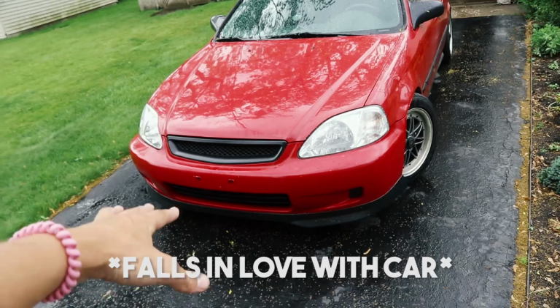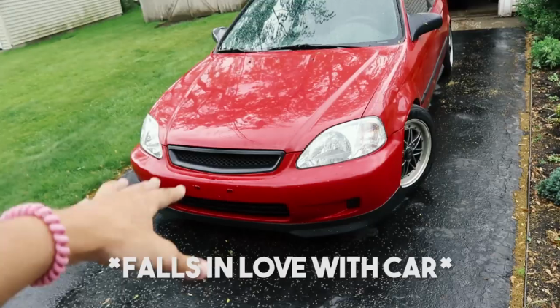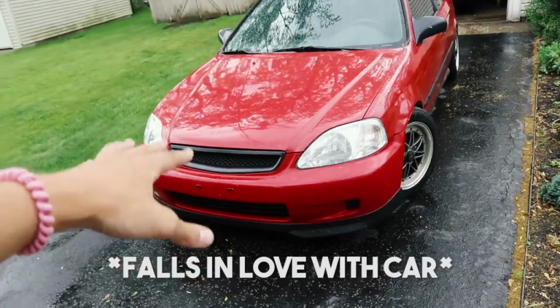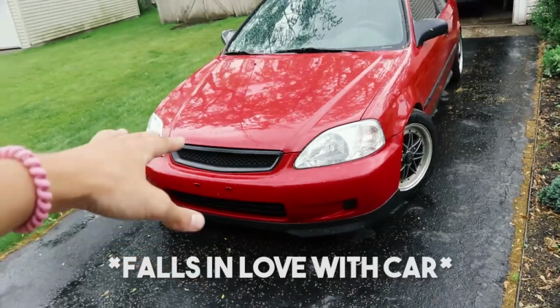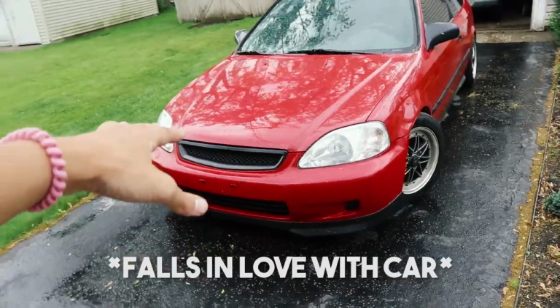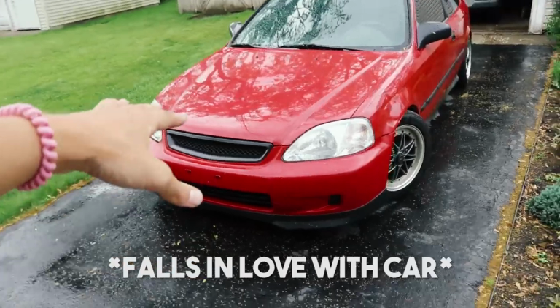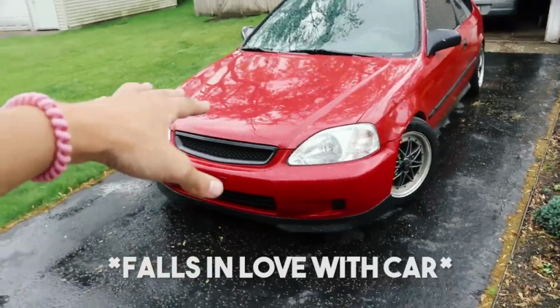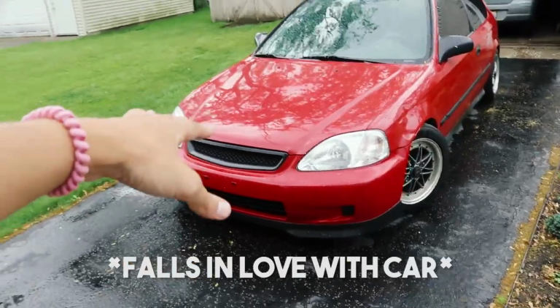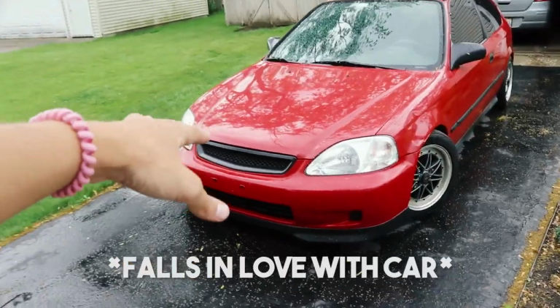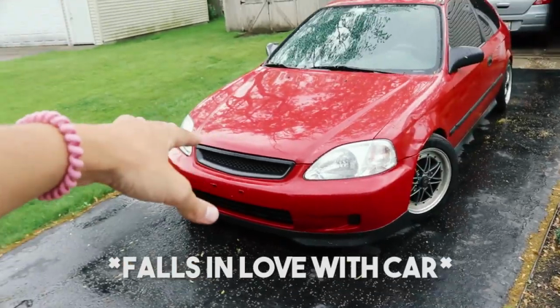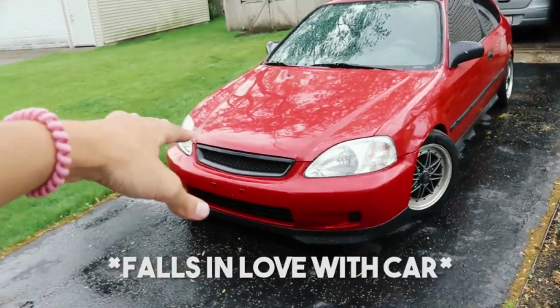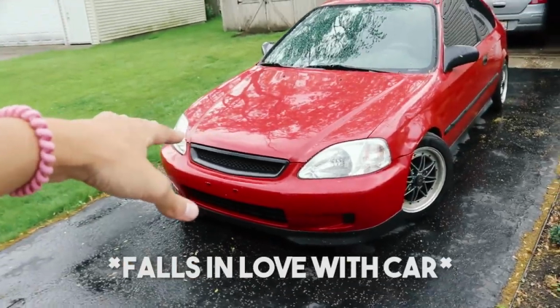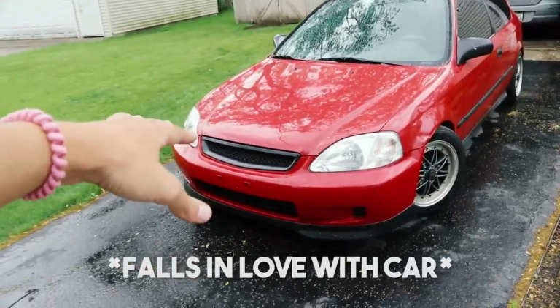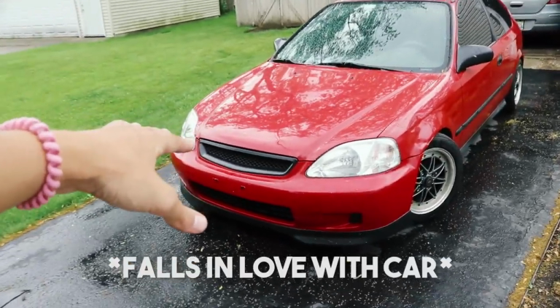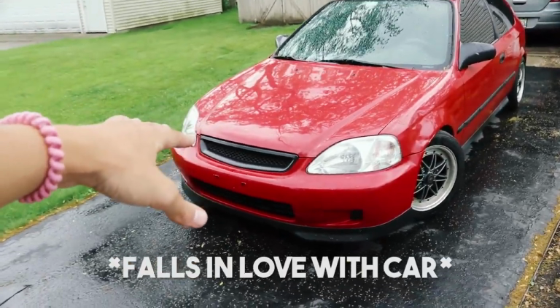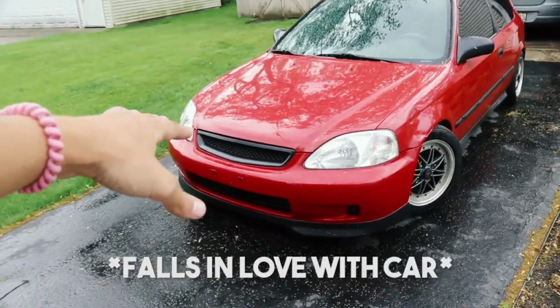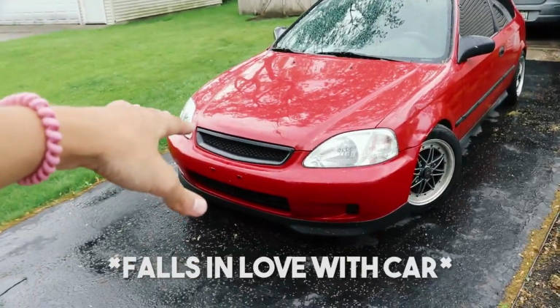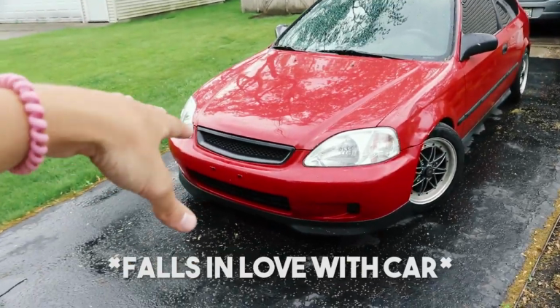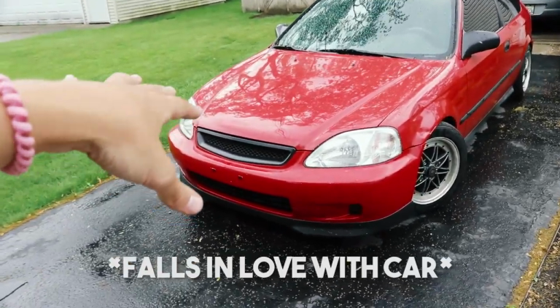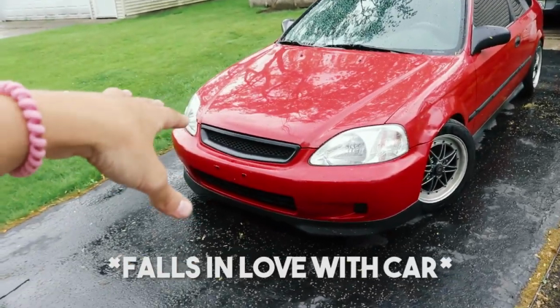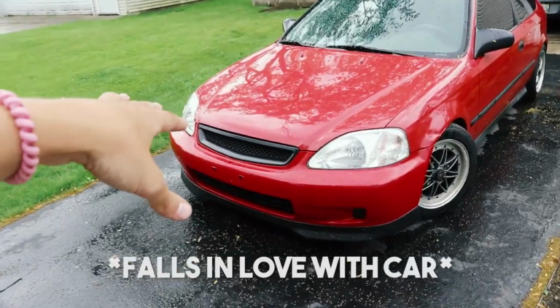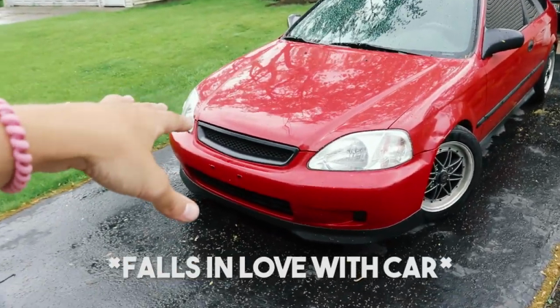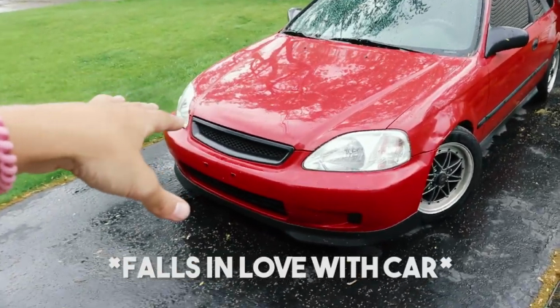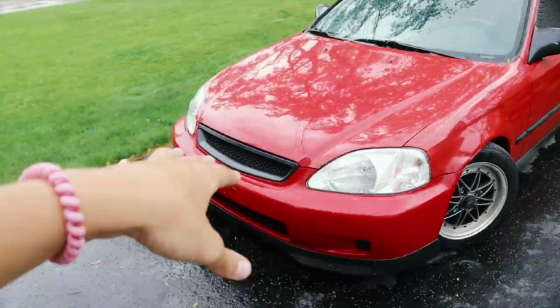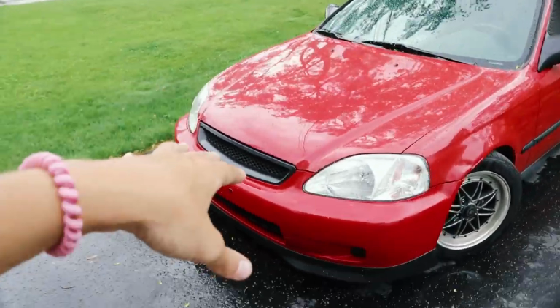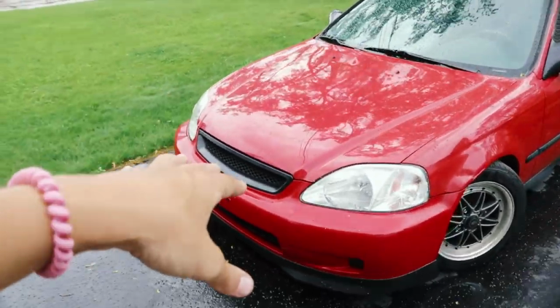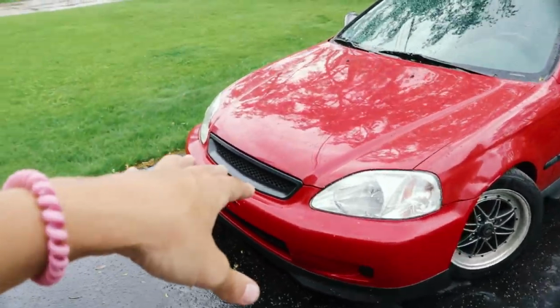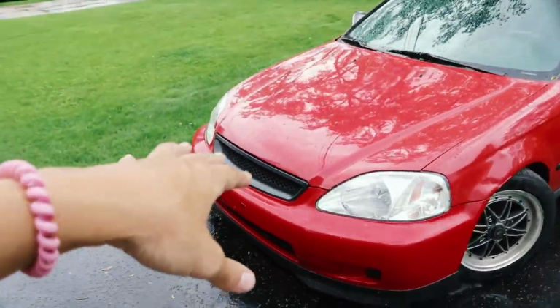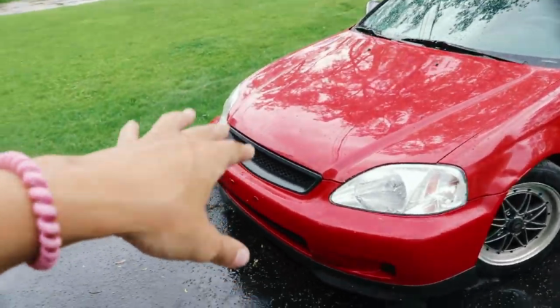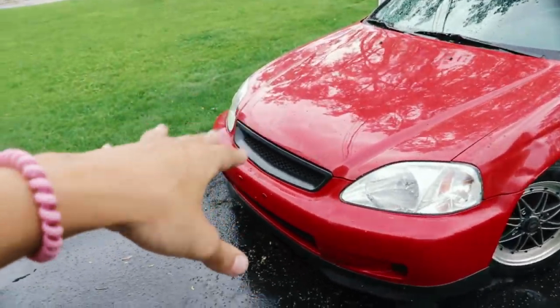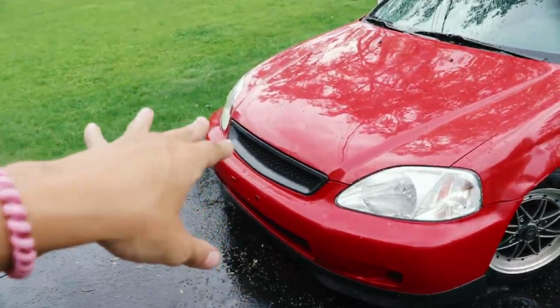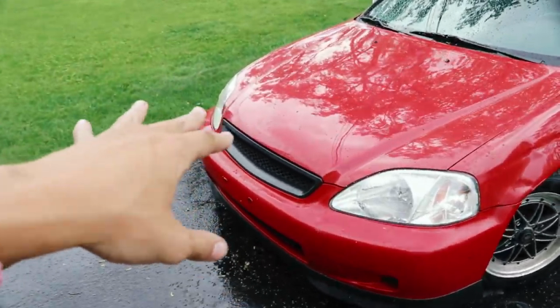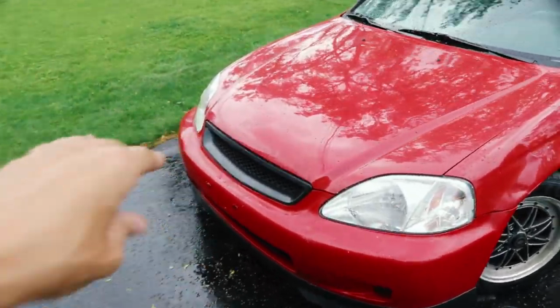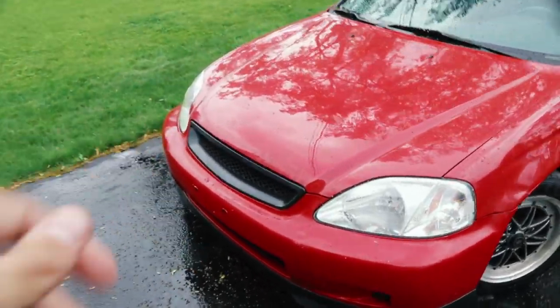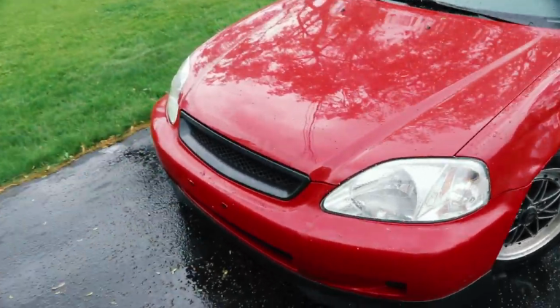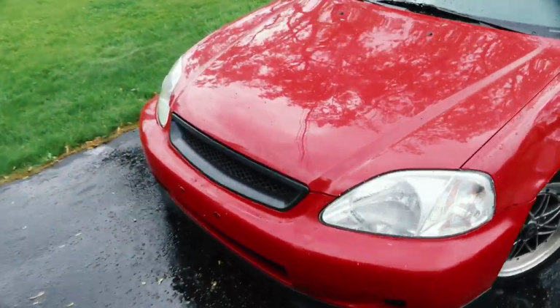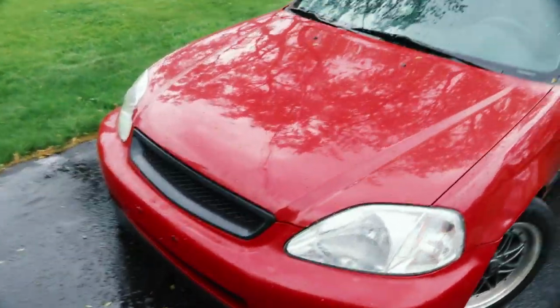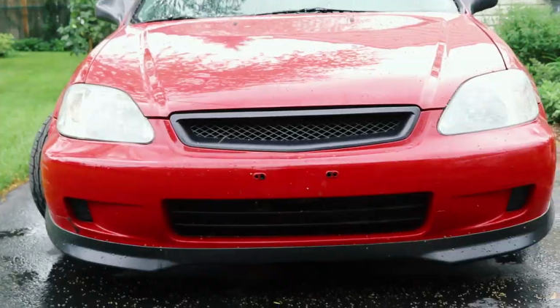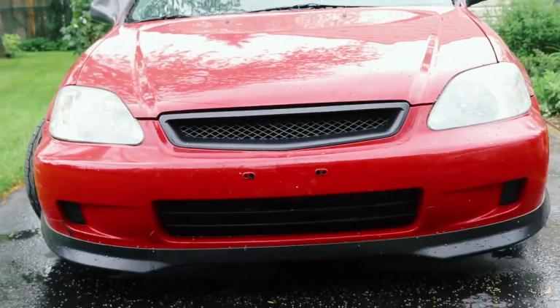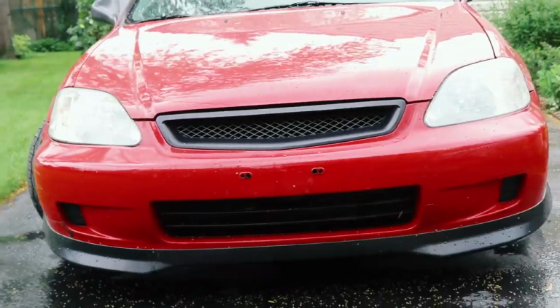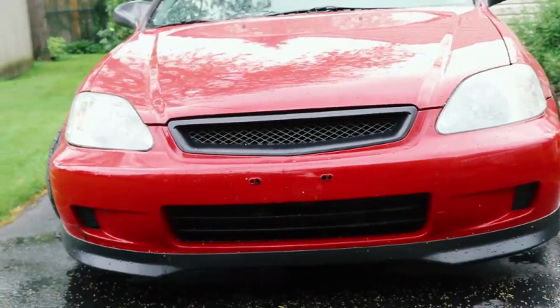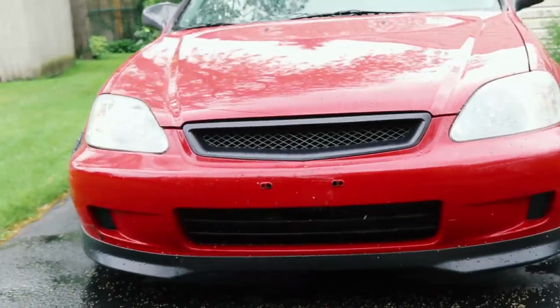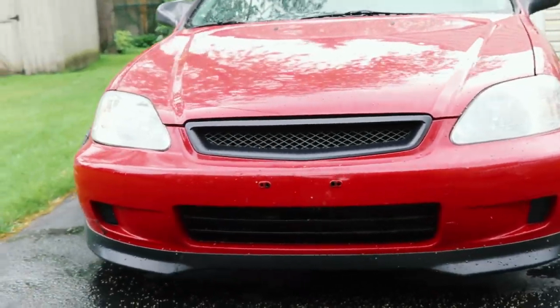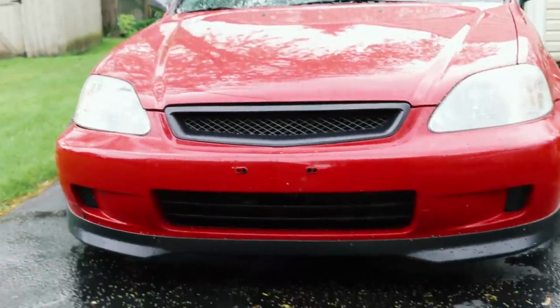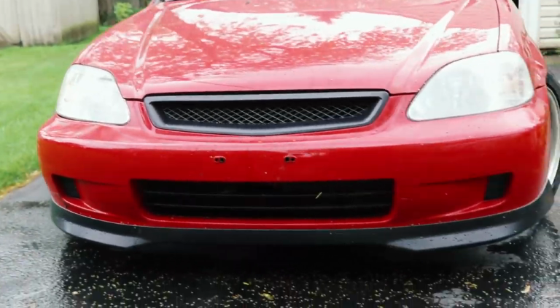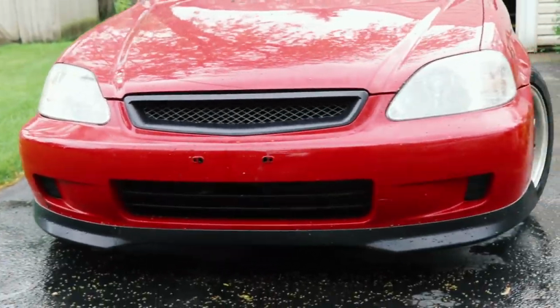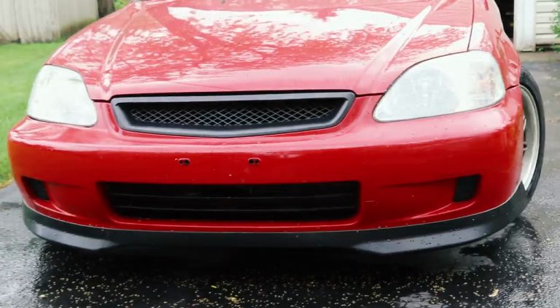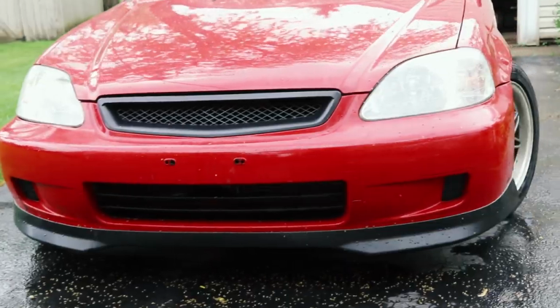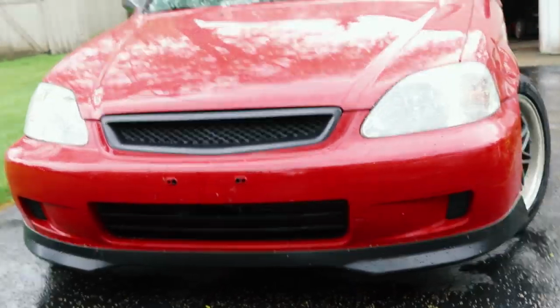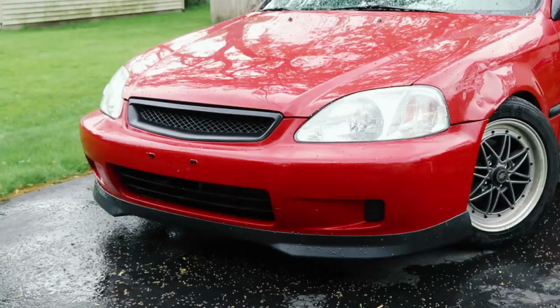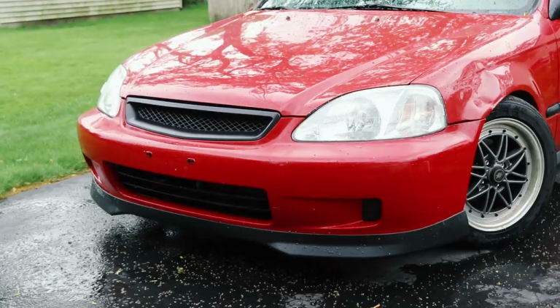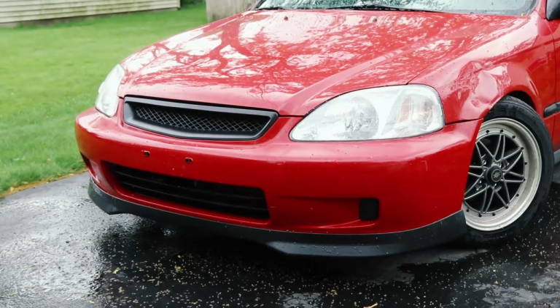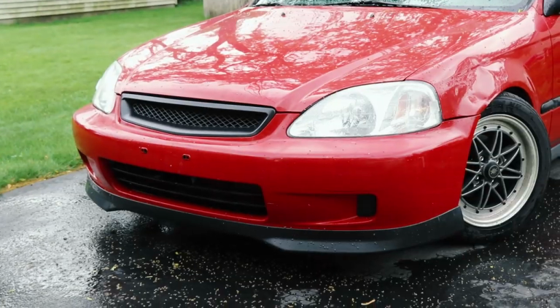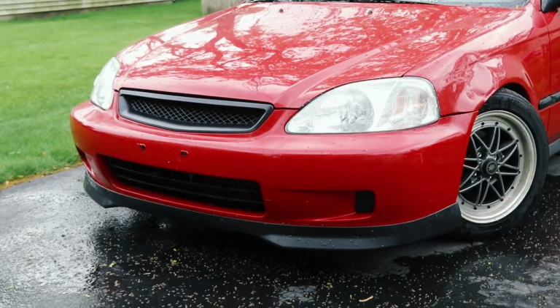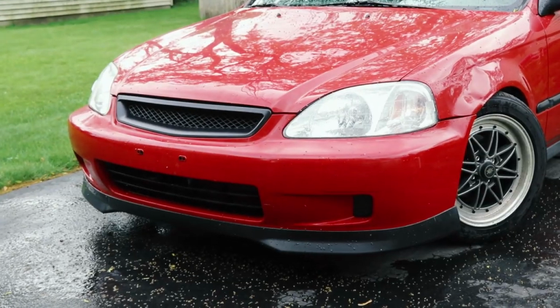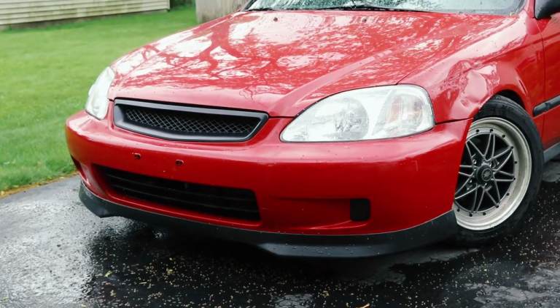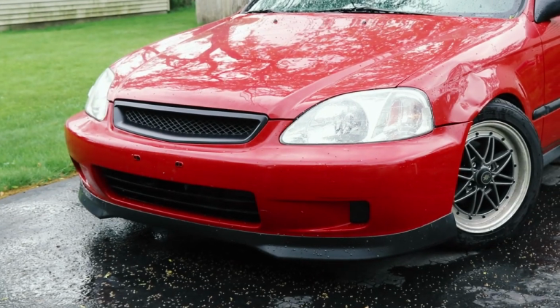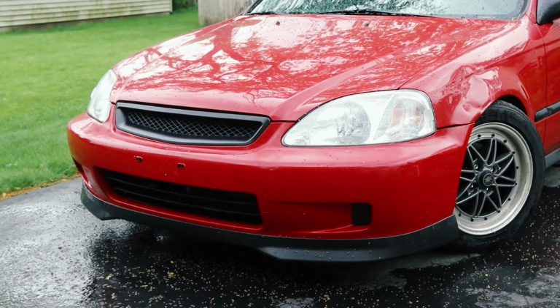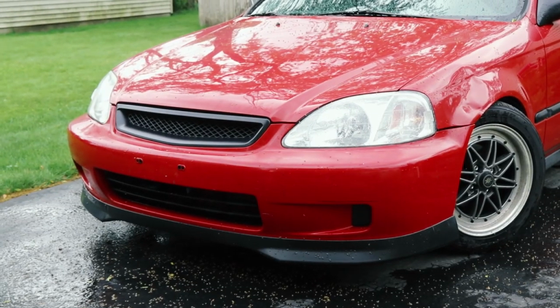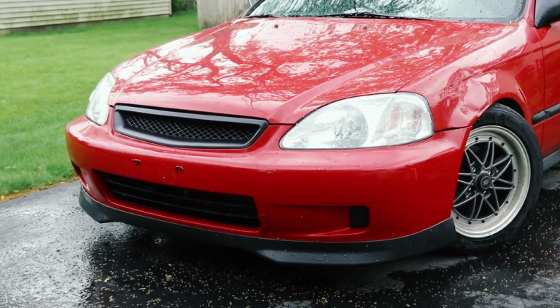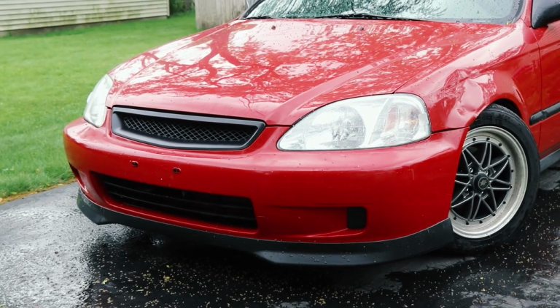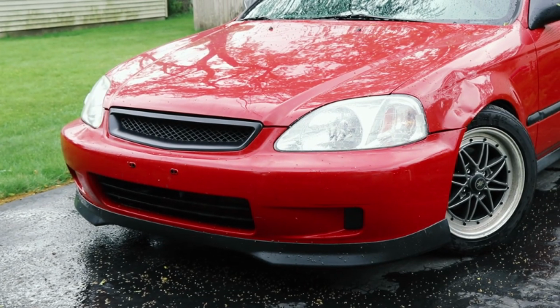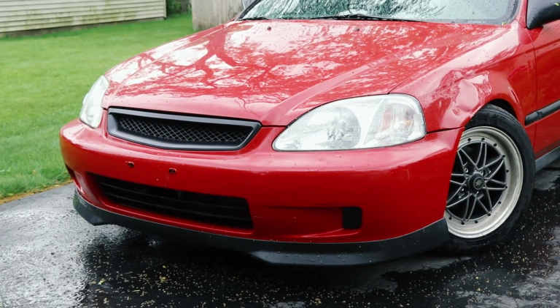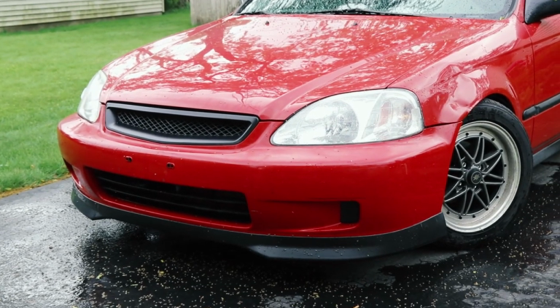I sanded down the front grille and matte clear-coated it. I think that looks a lot better — that's not bad right there, I gotta tell you that.